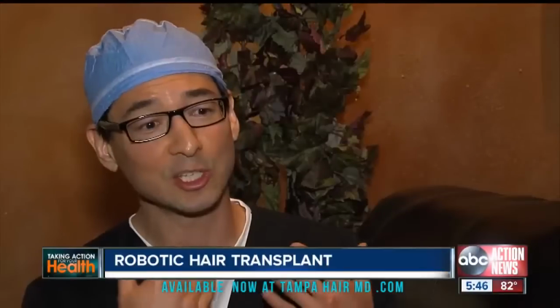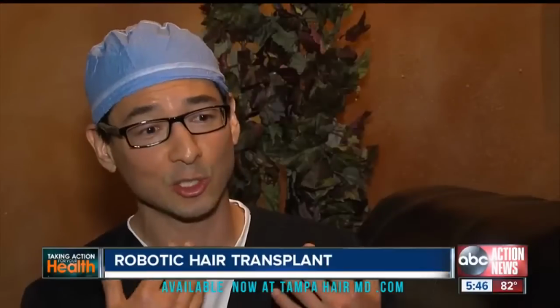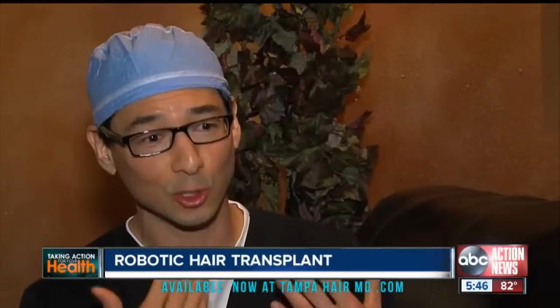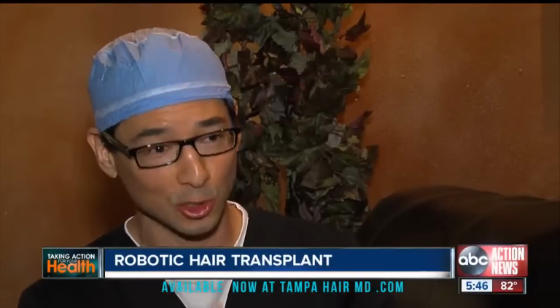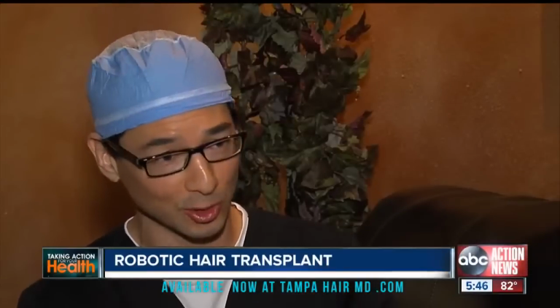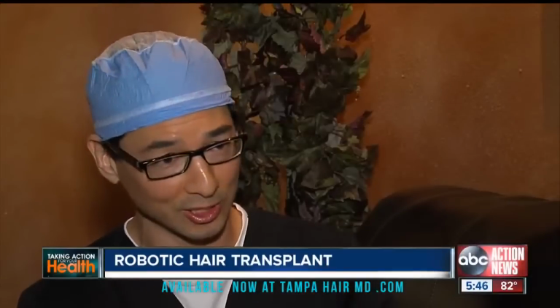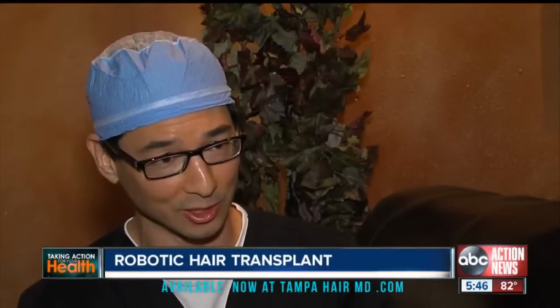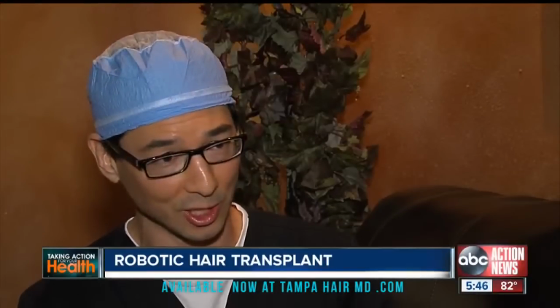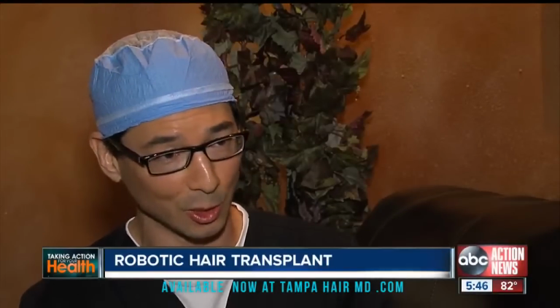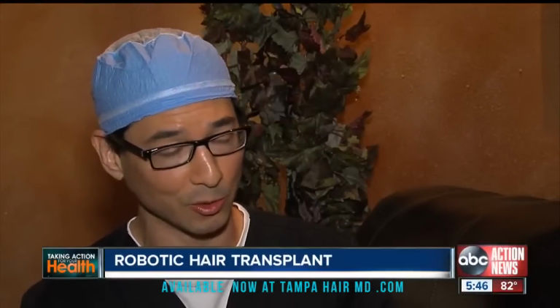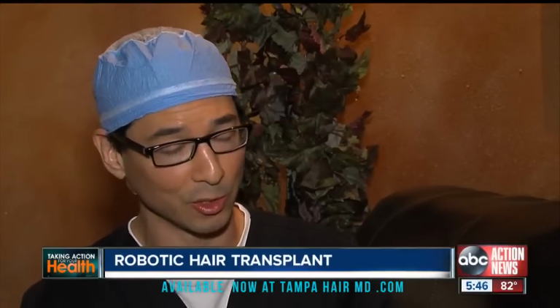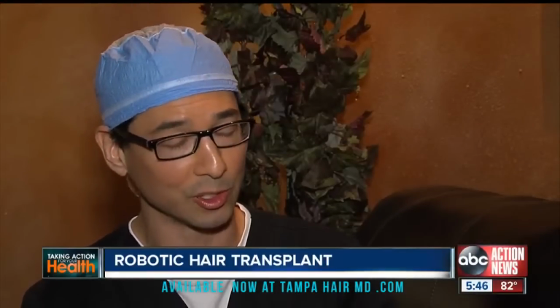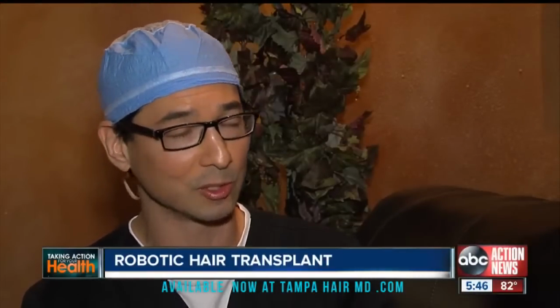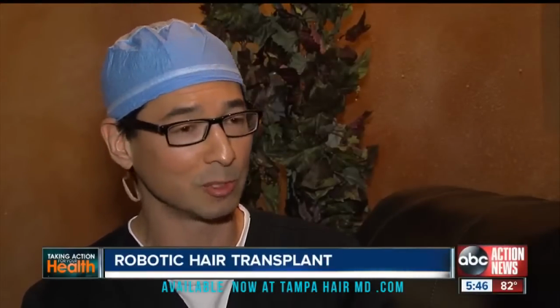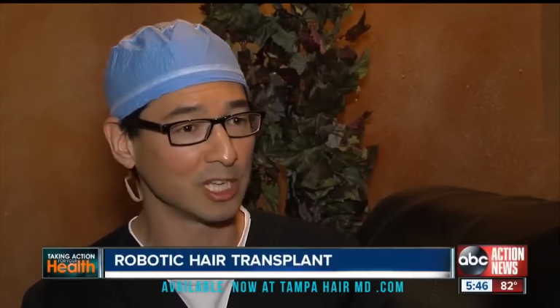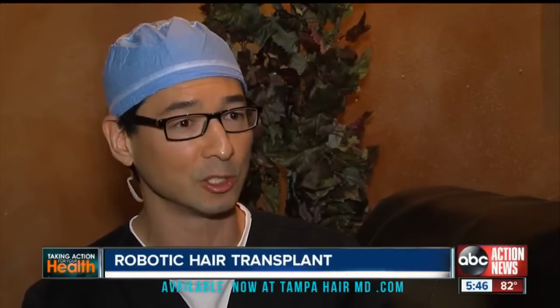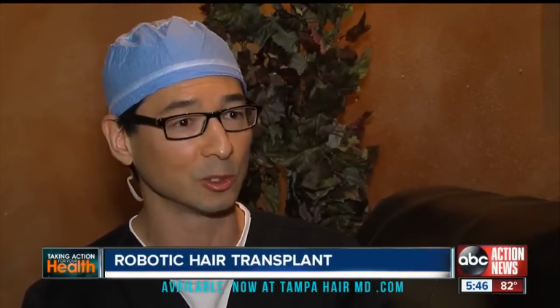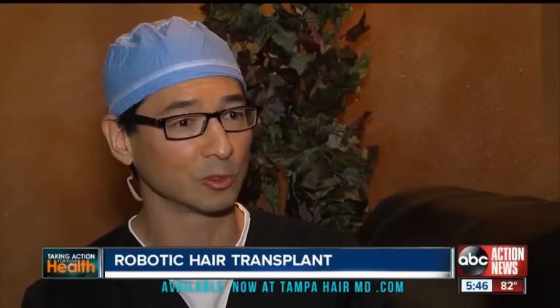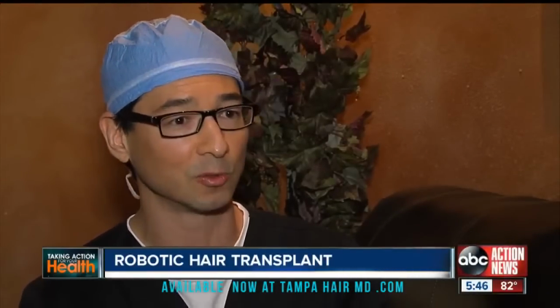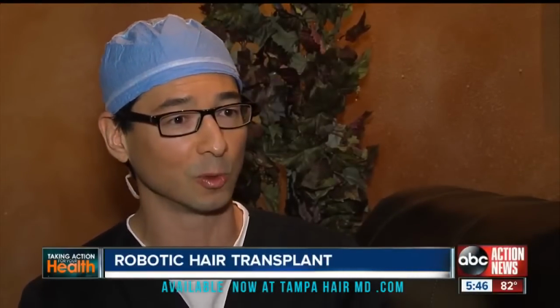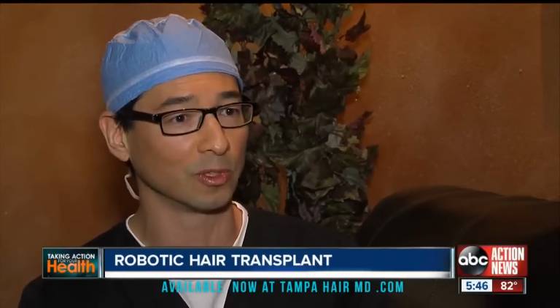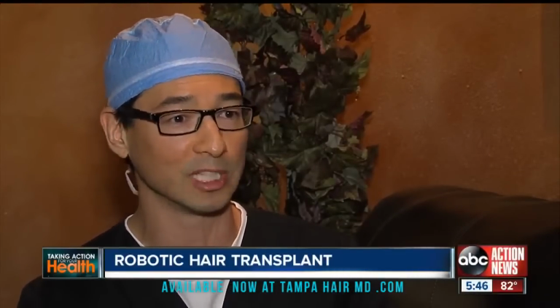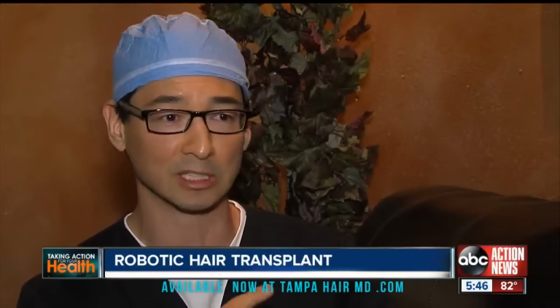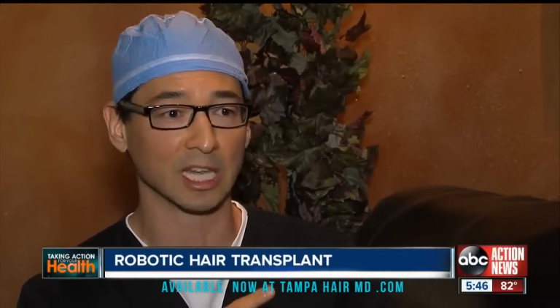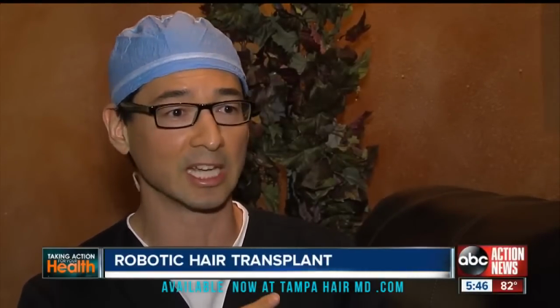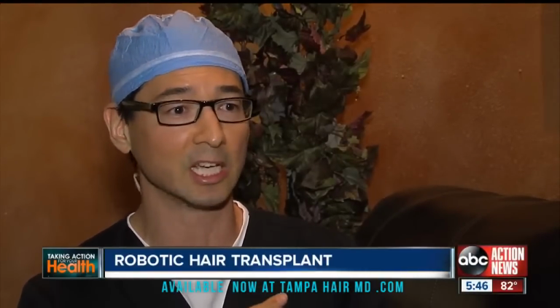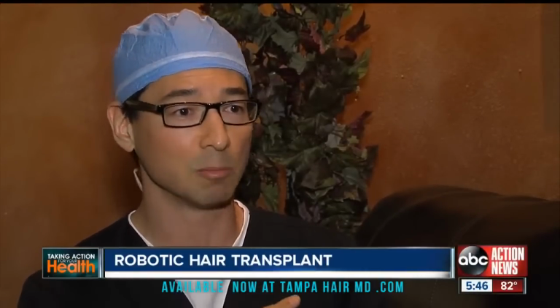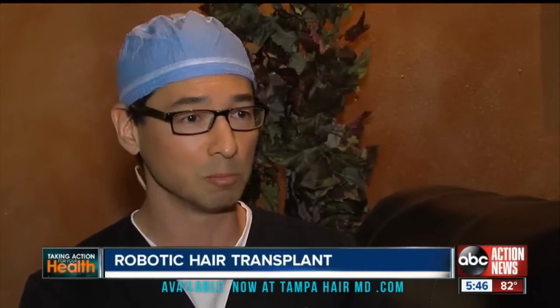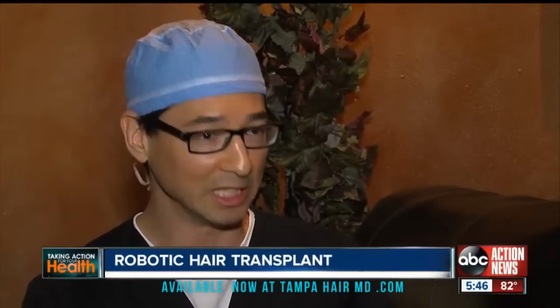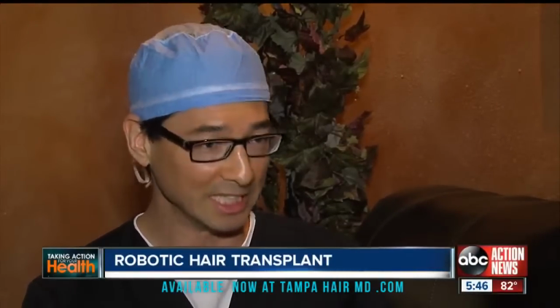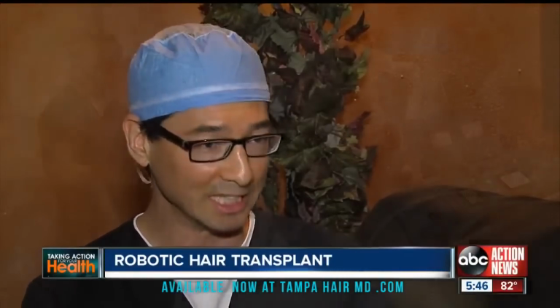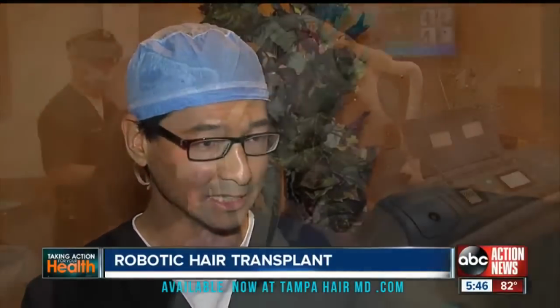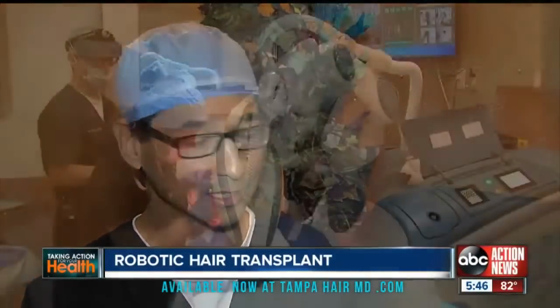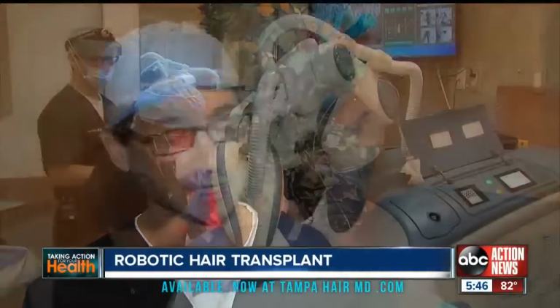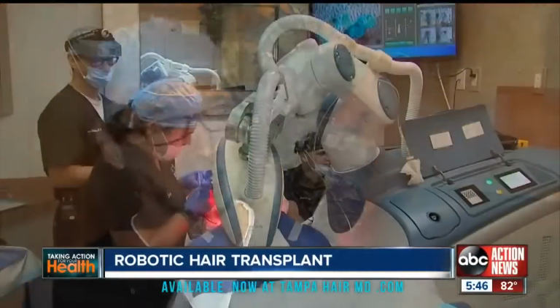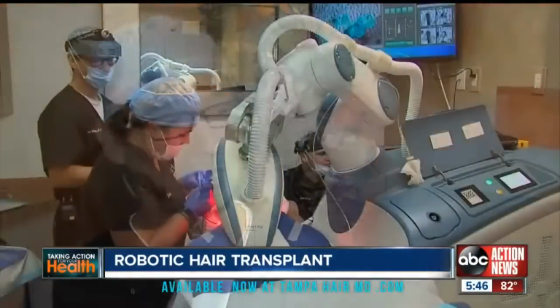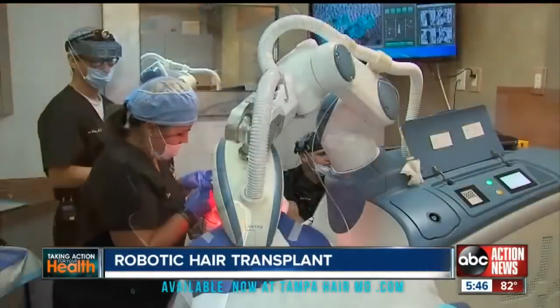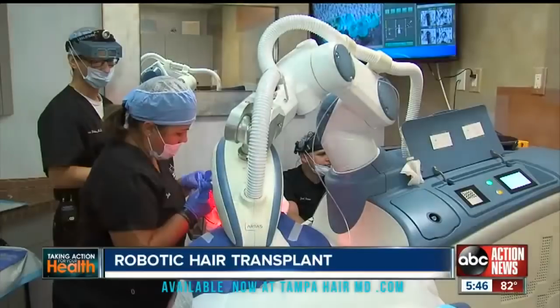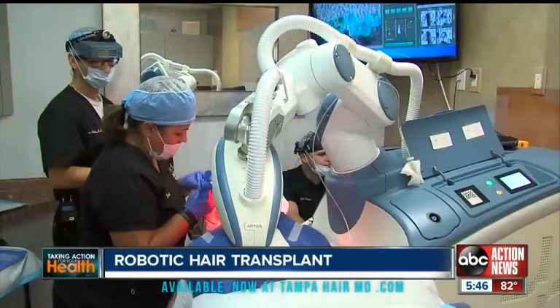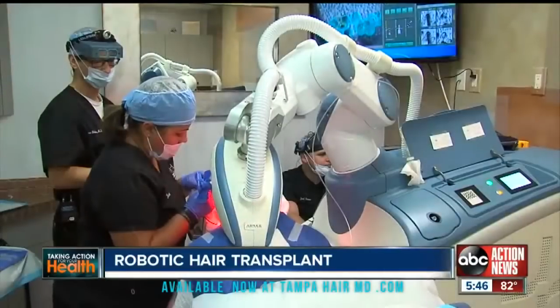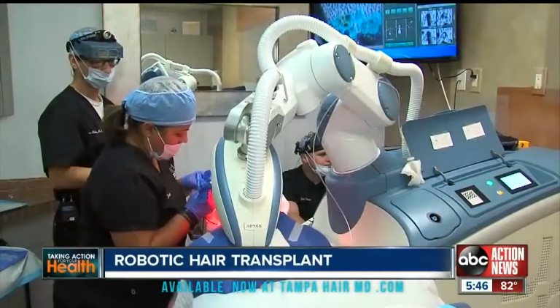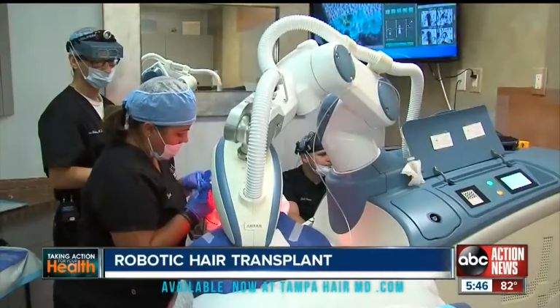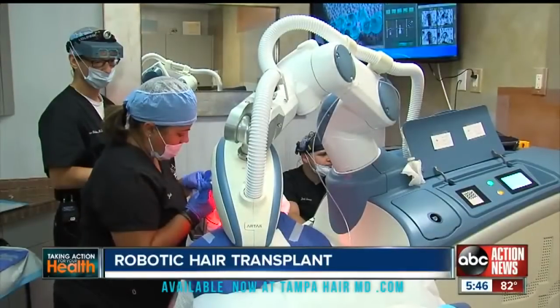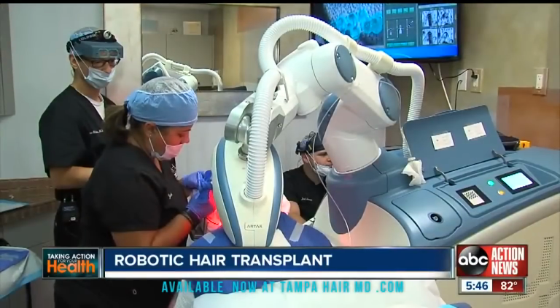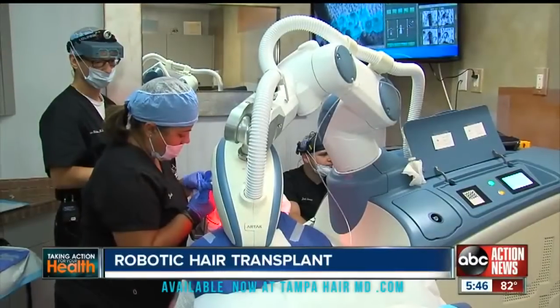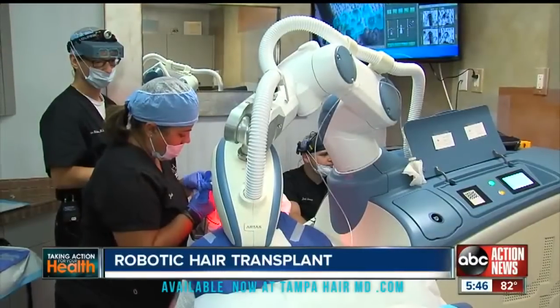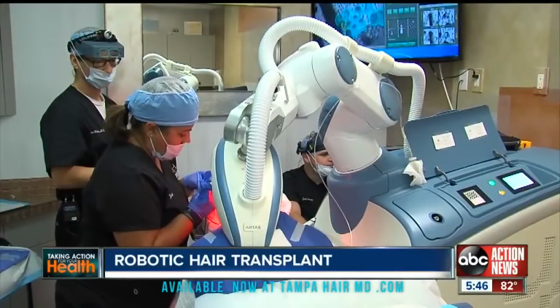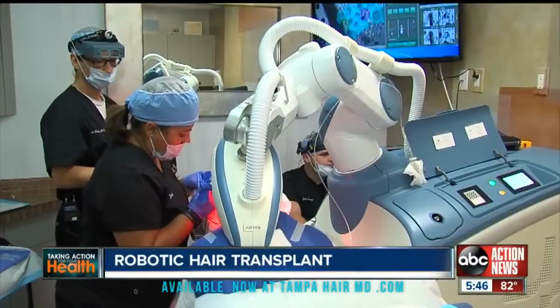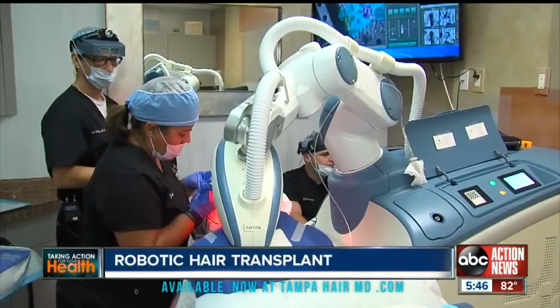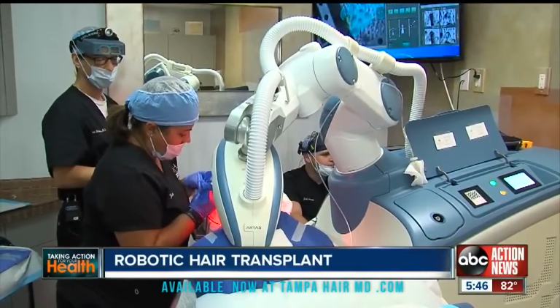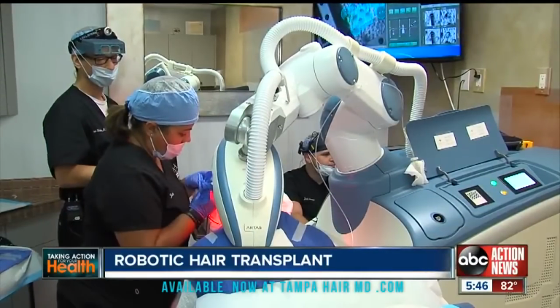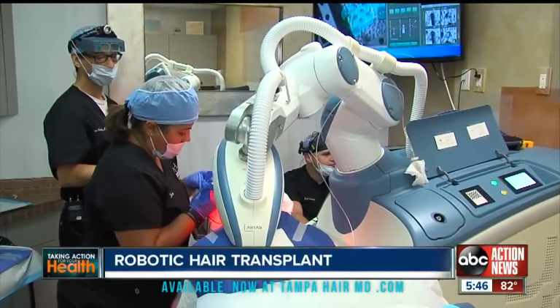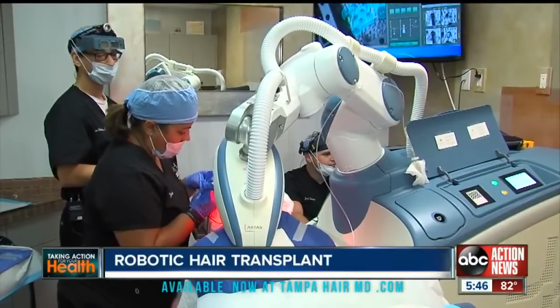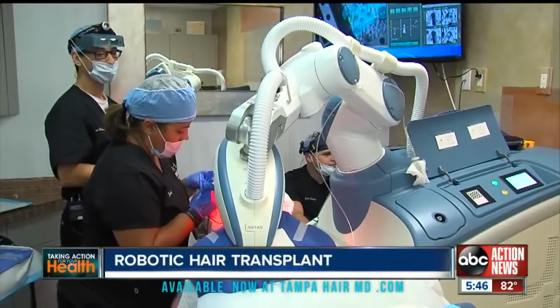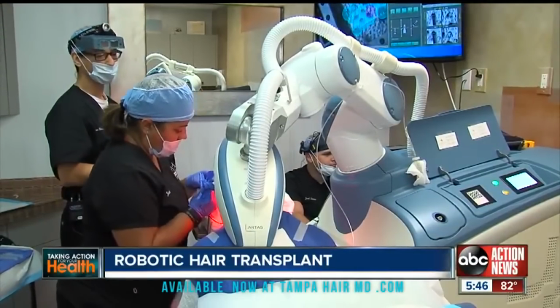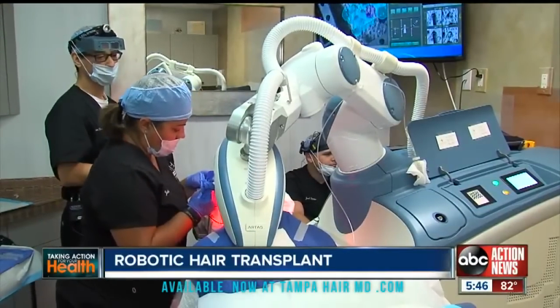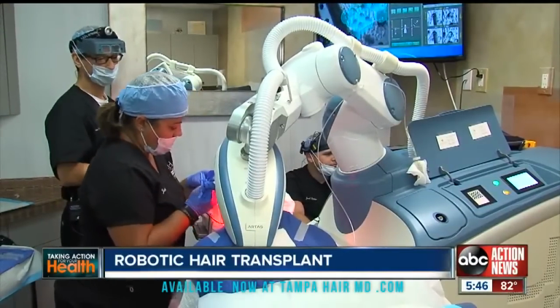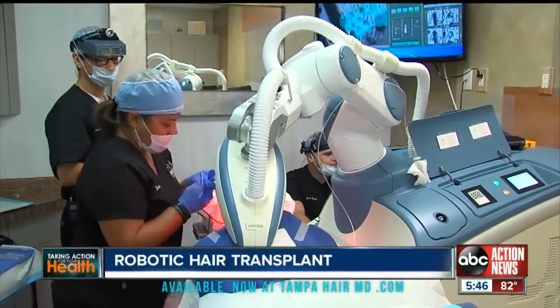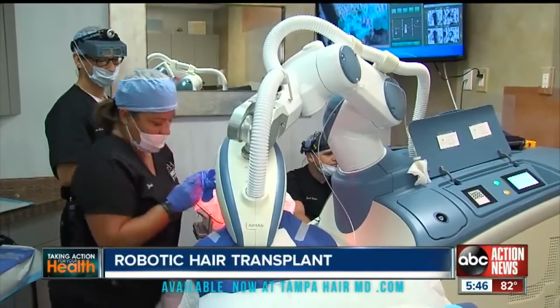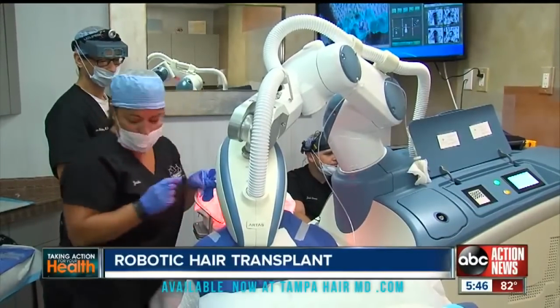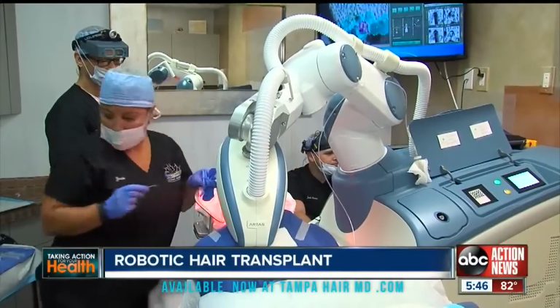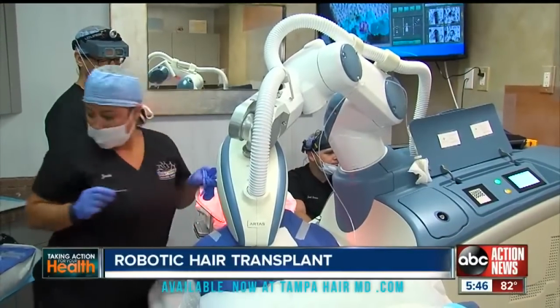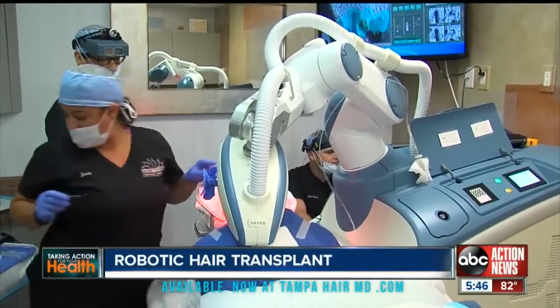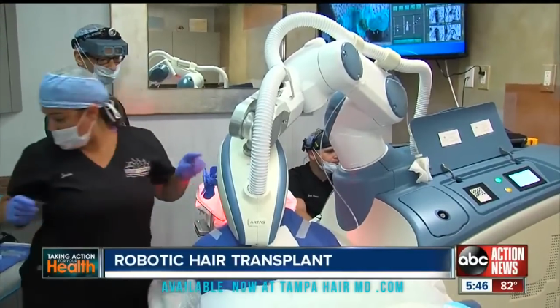As with any surgery, there's the potential for things like bleeding and infection. However, those risks are very minimal.